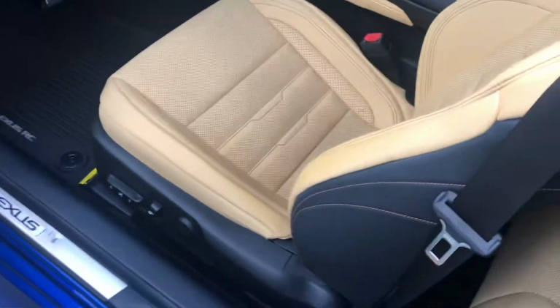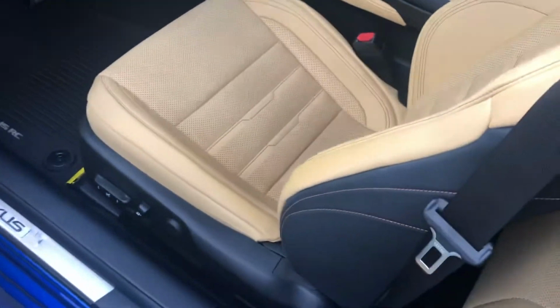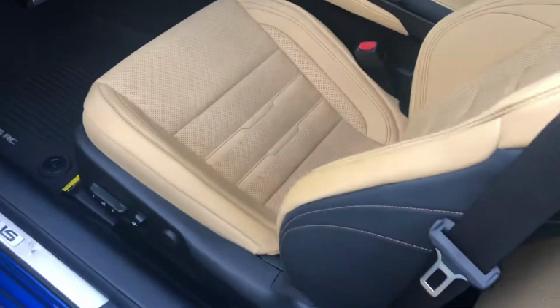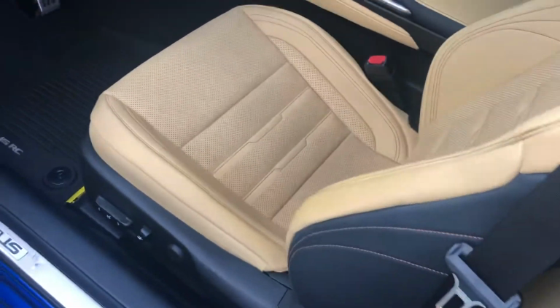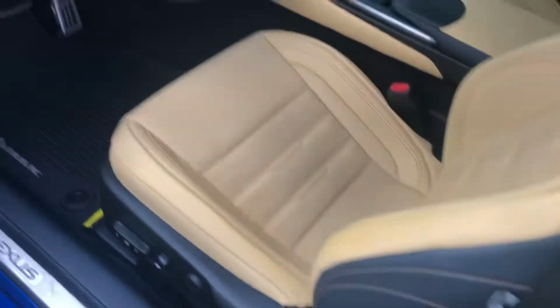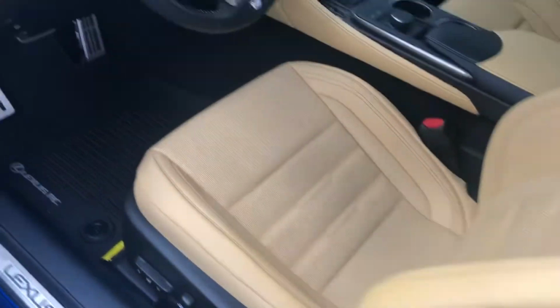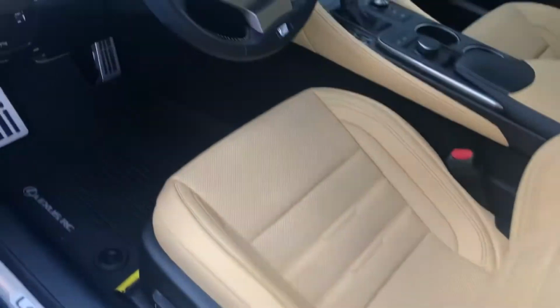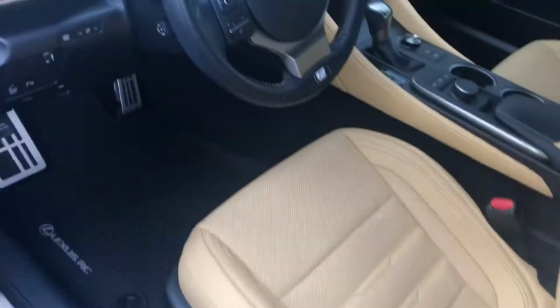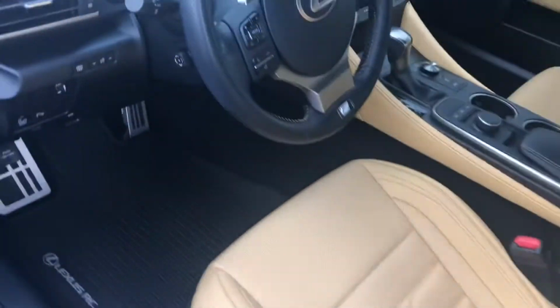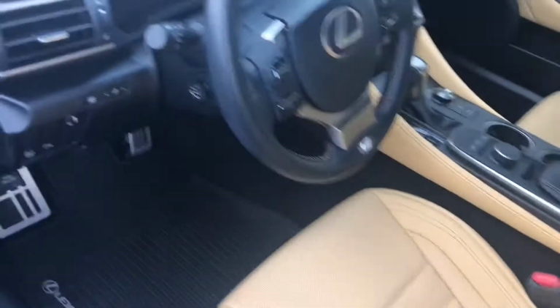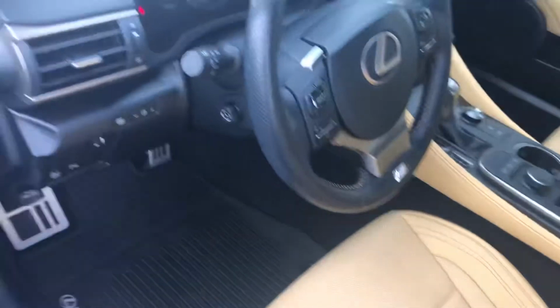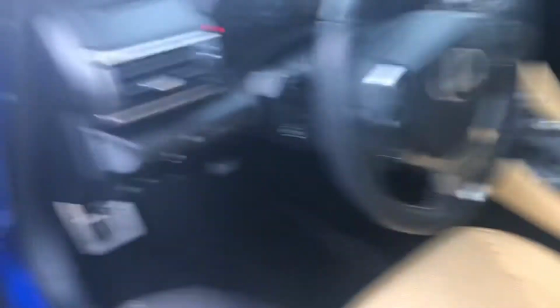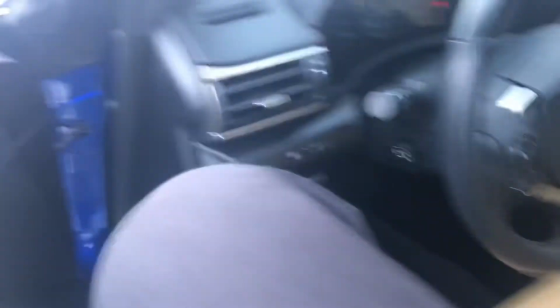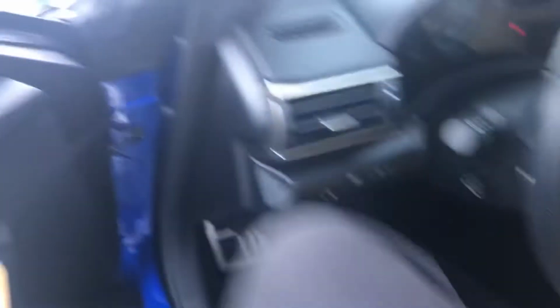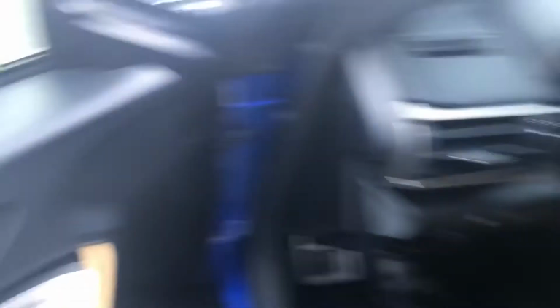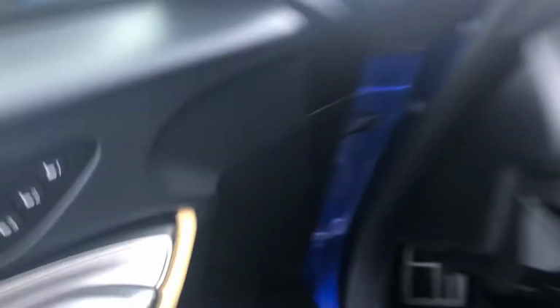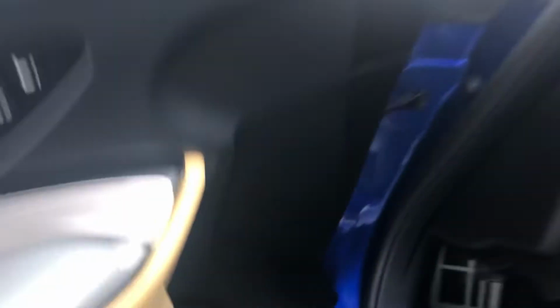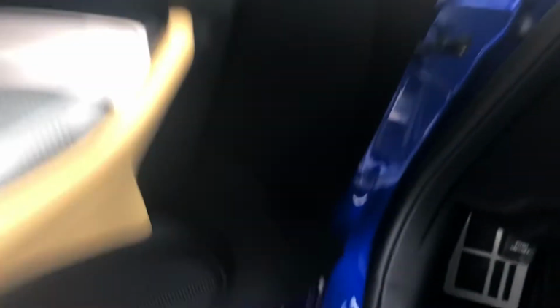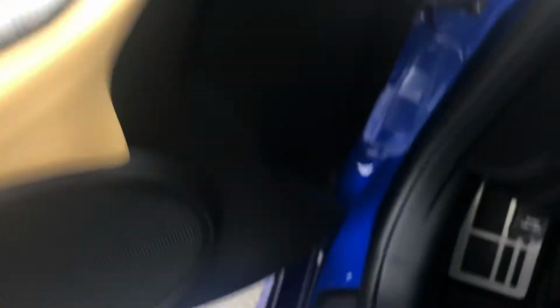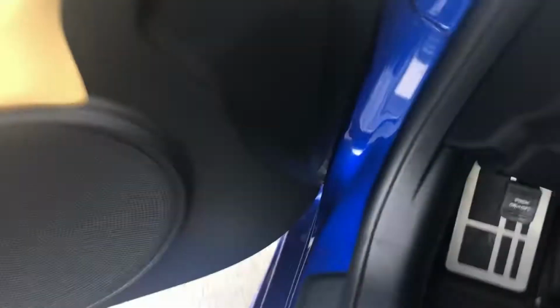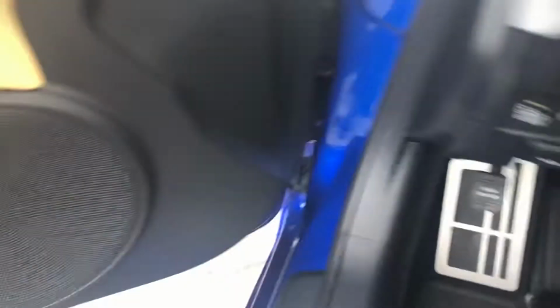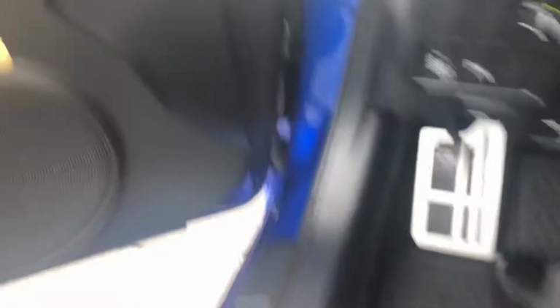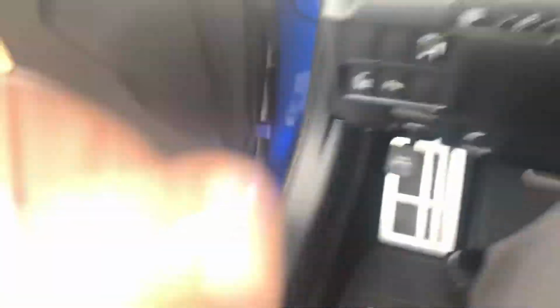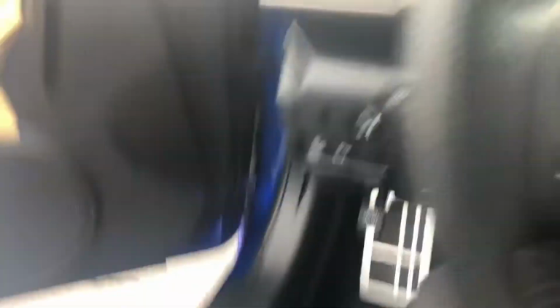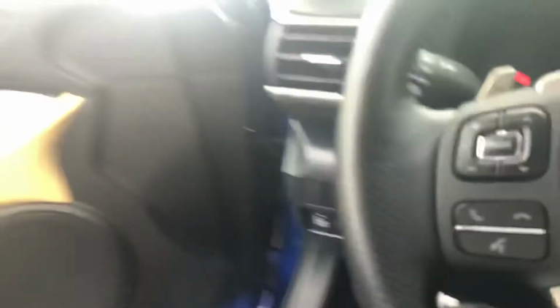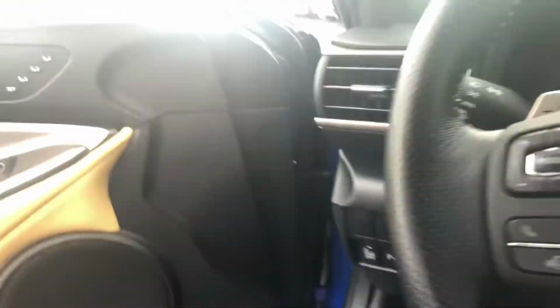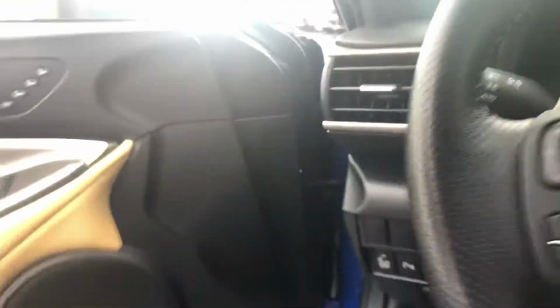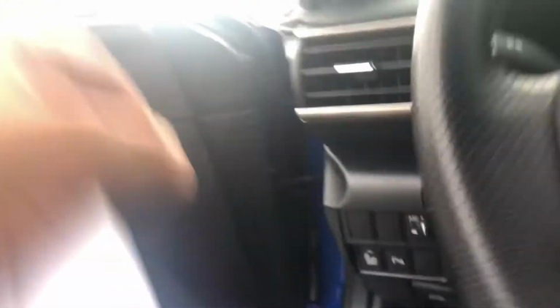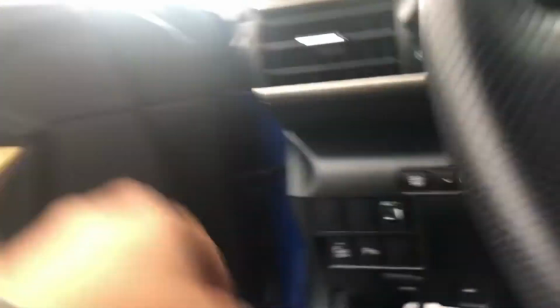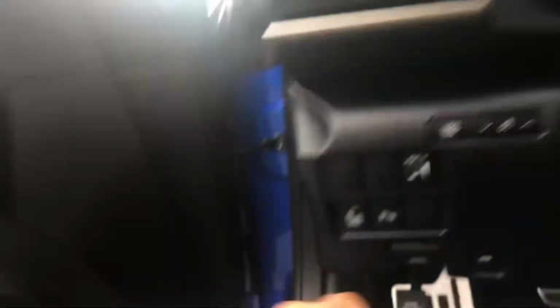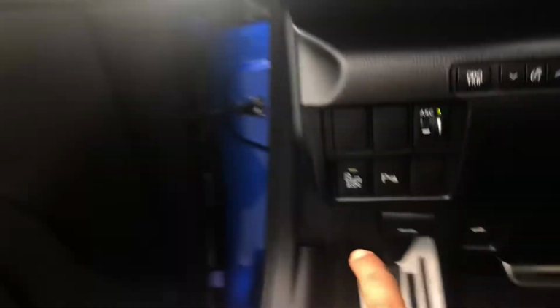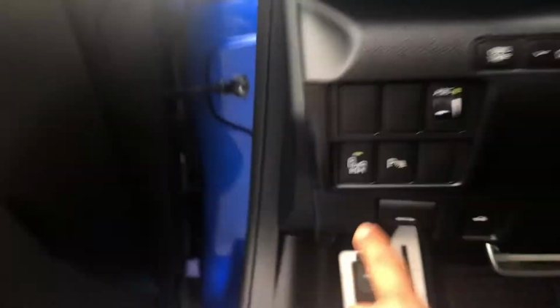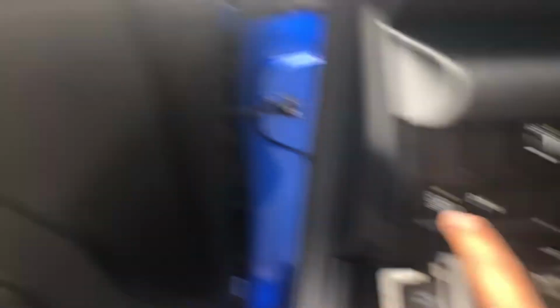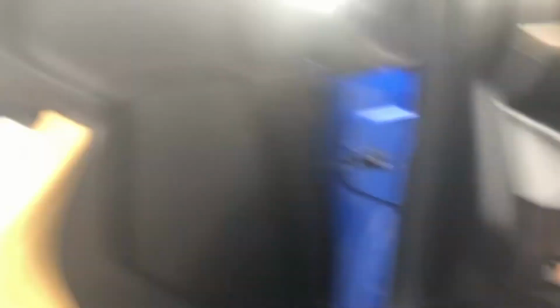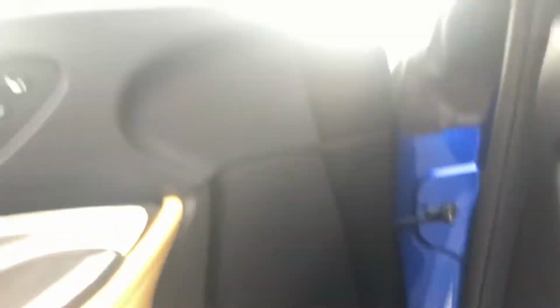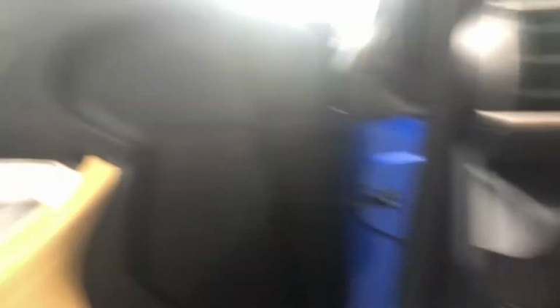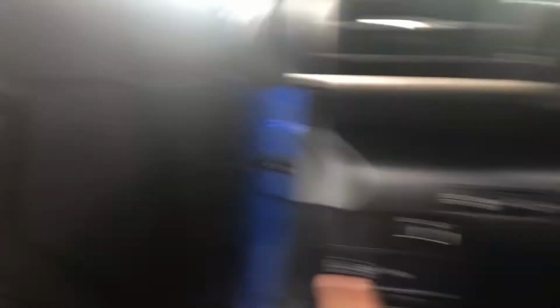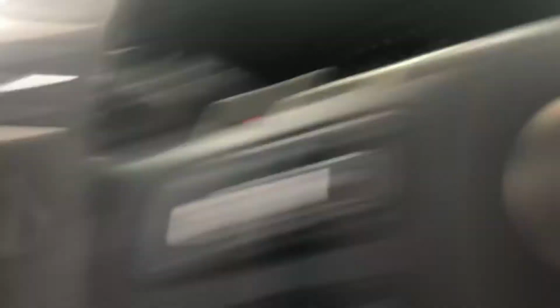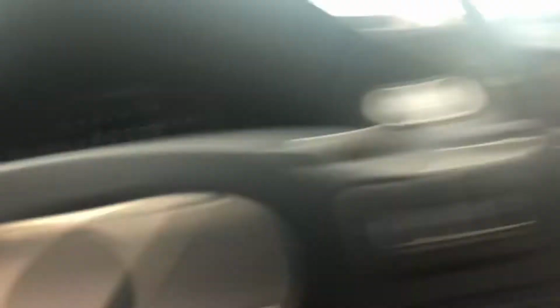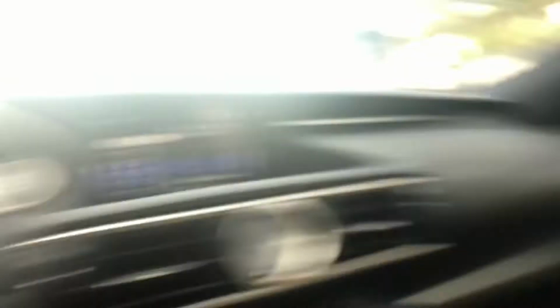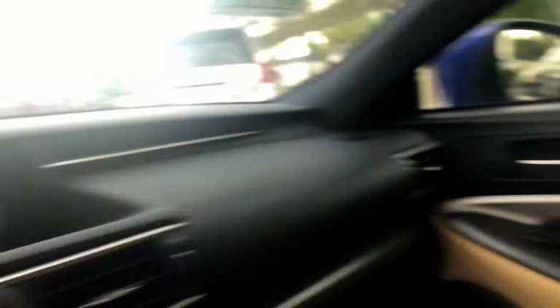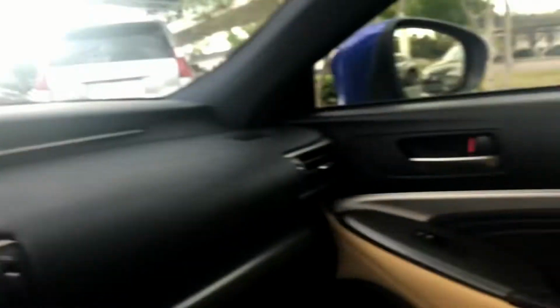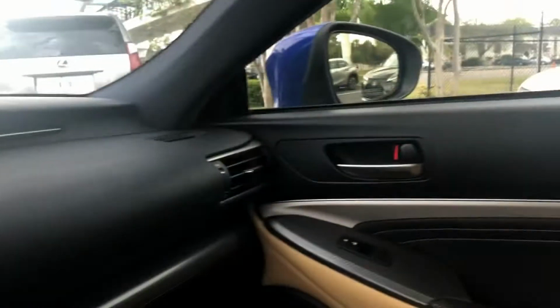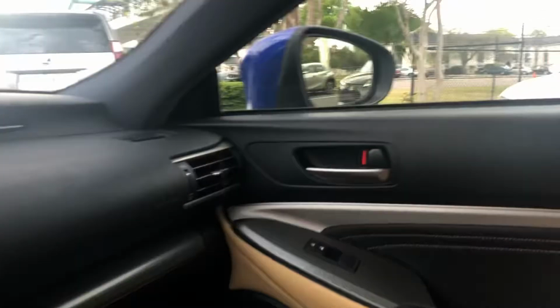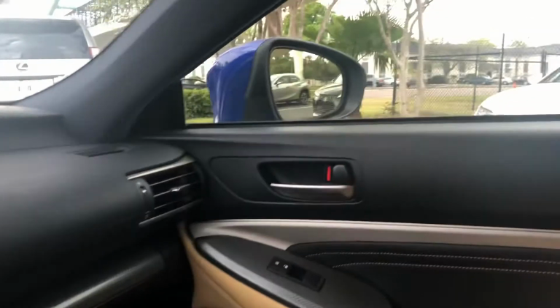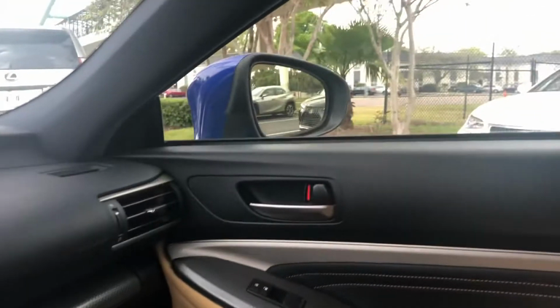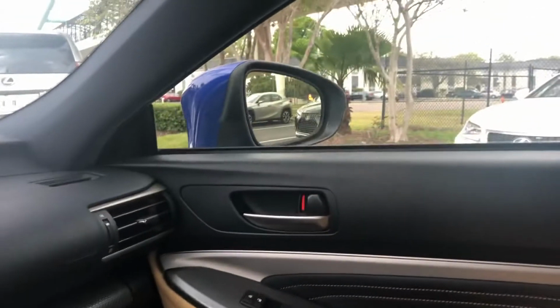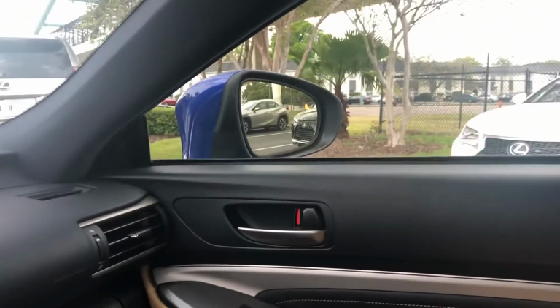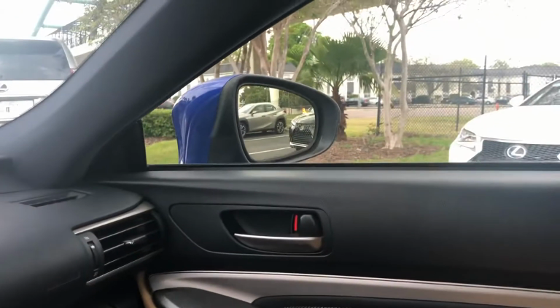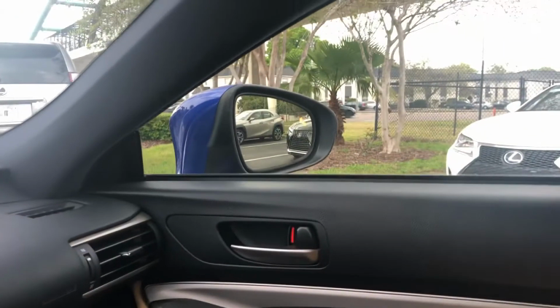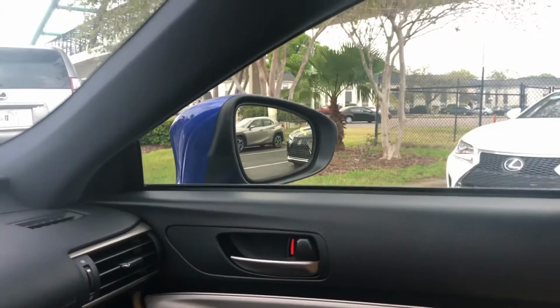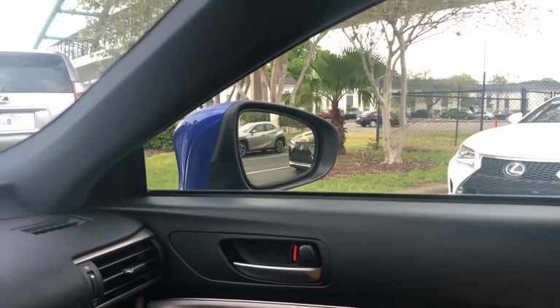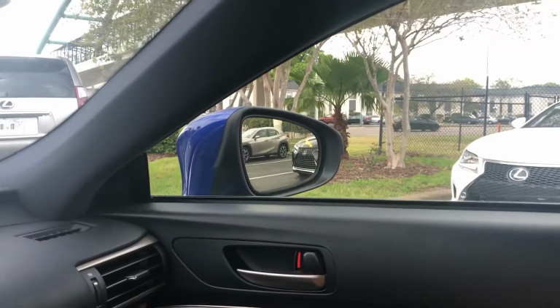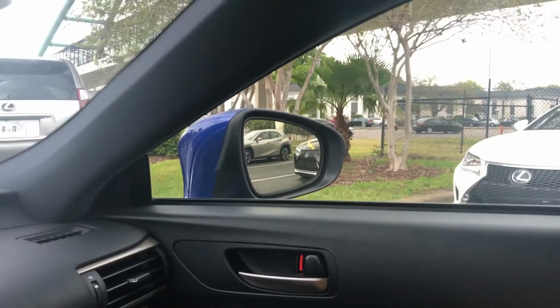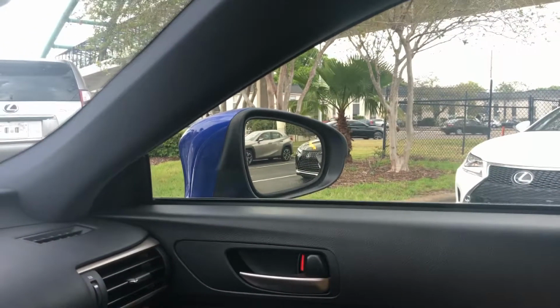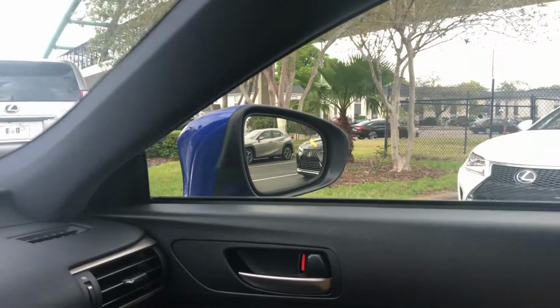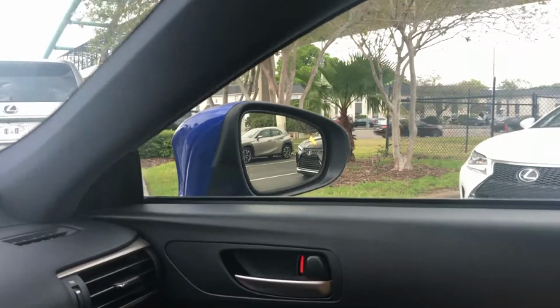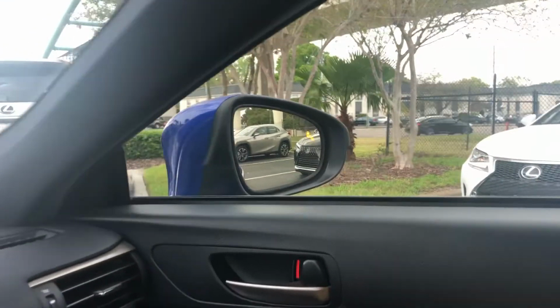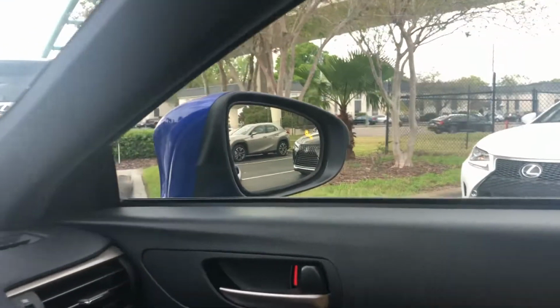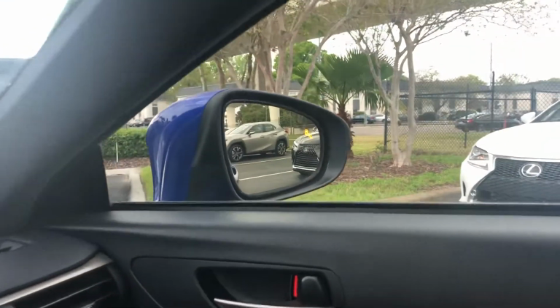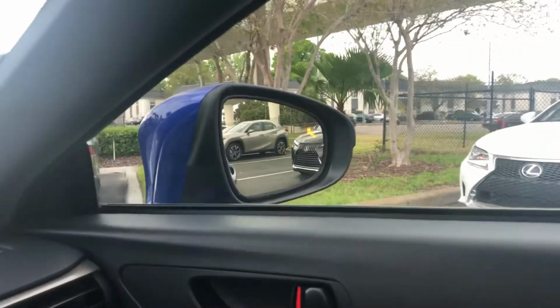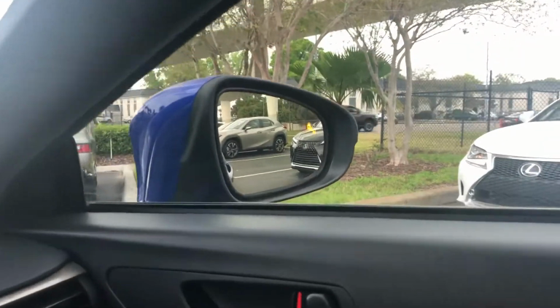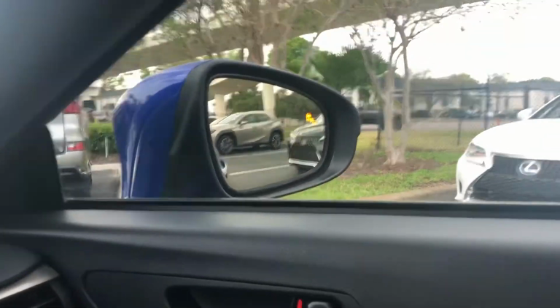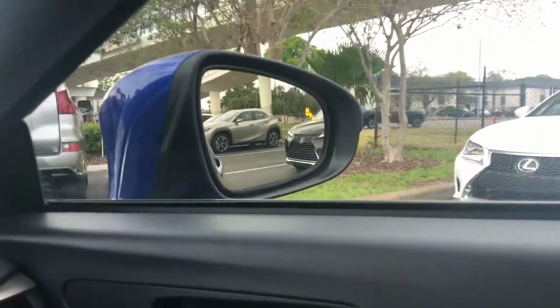Back in place whenever the seats get retracted, equipped with blind spot monitoring.